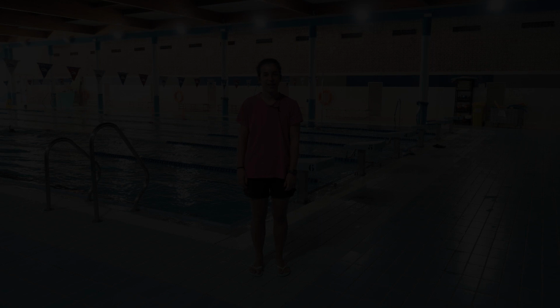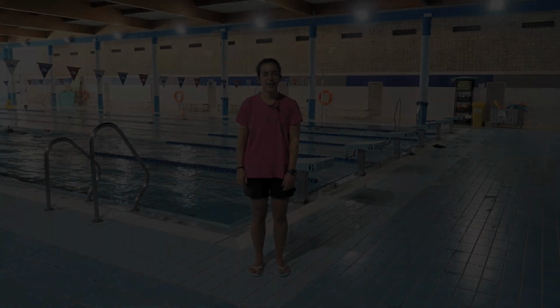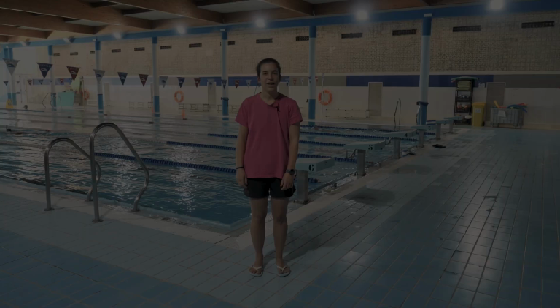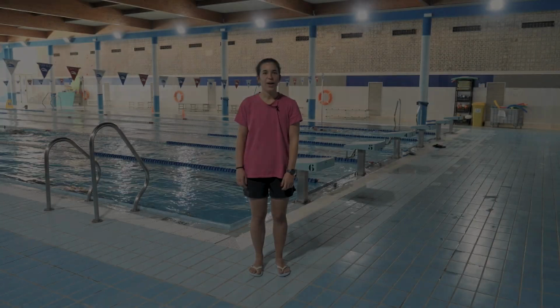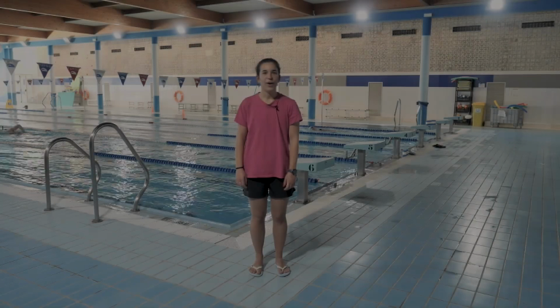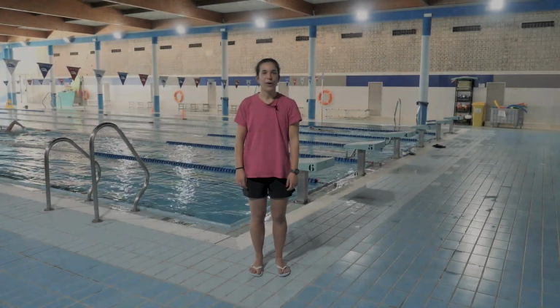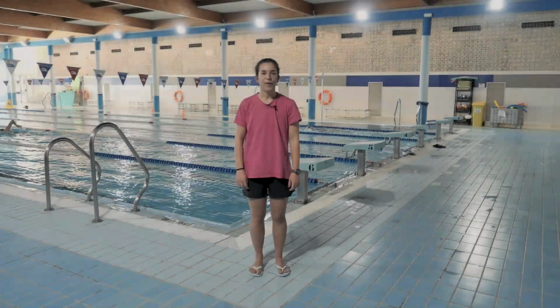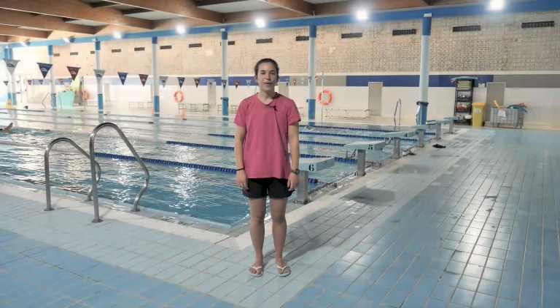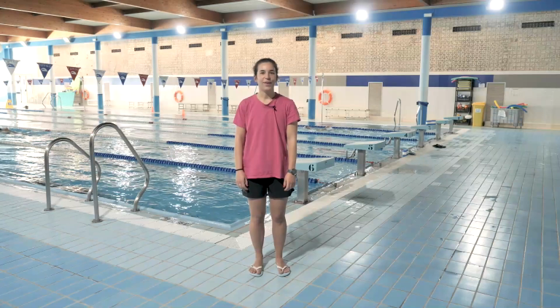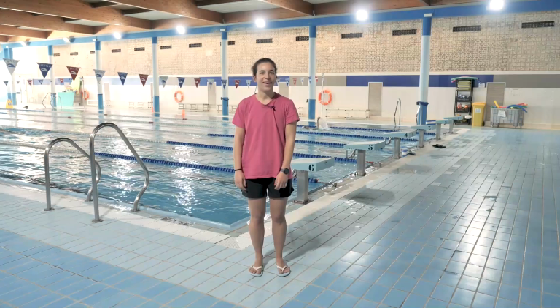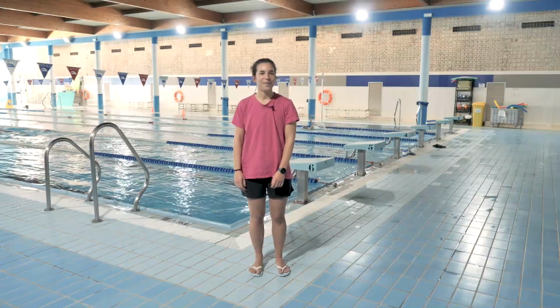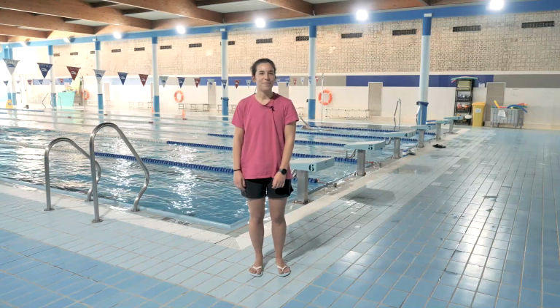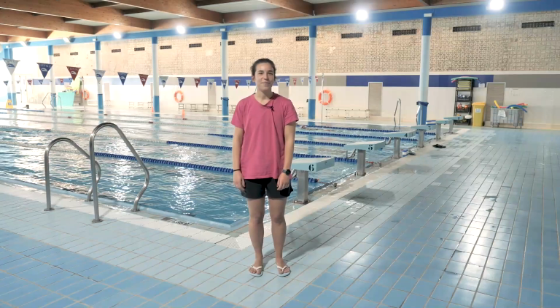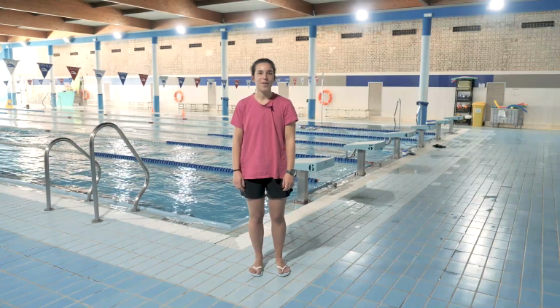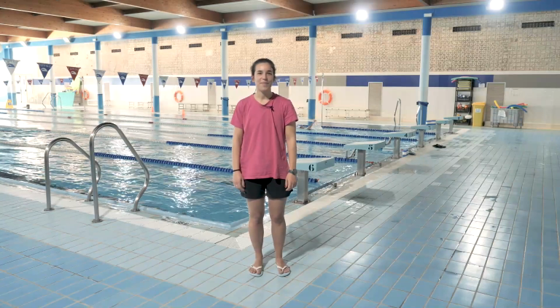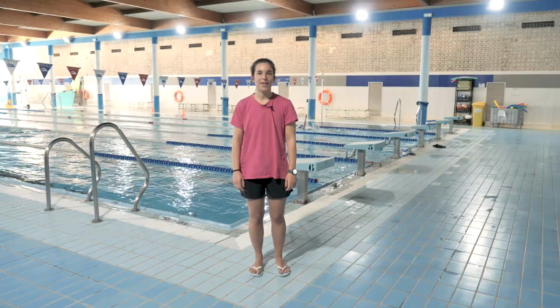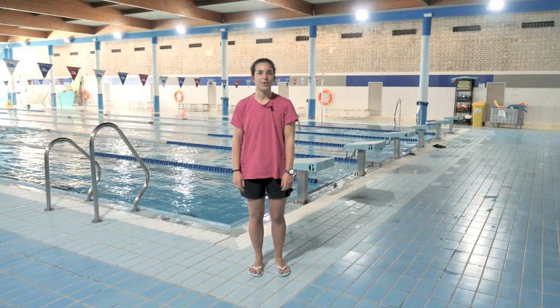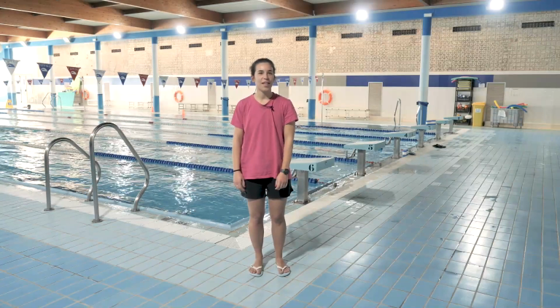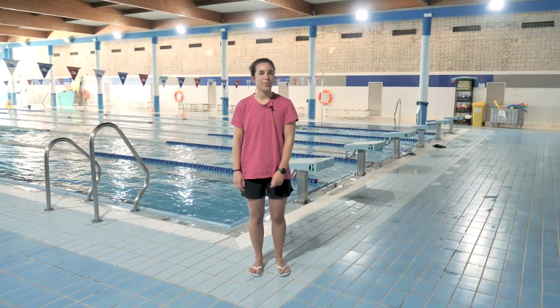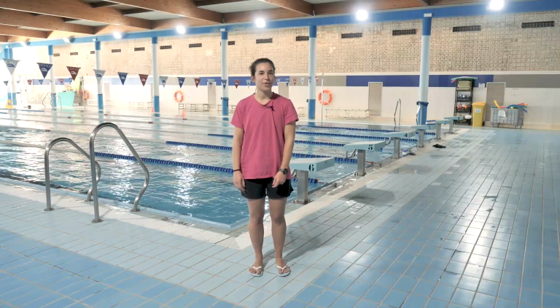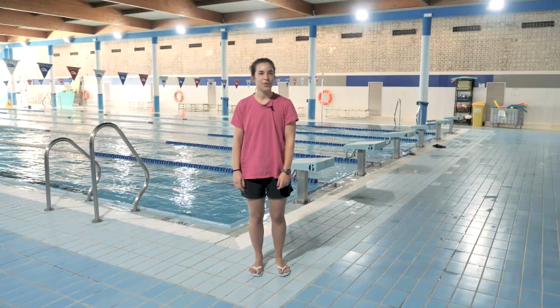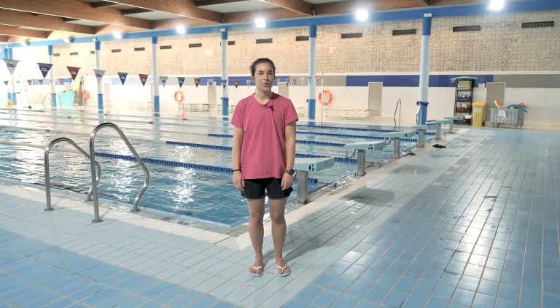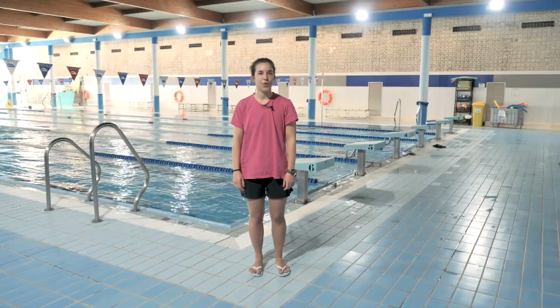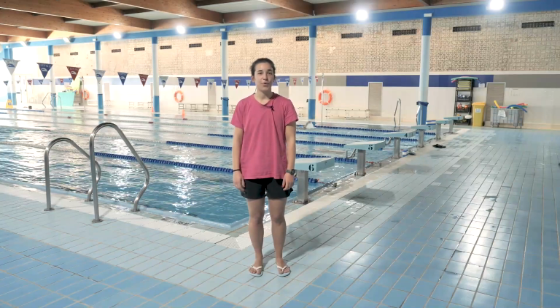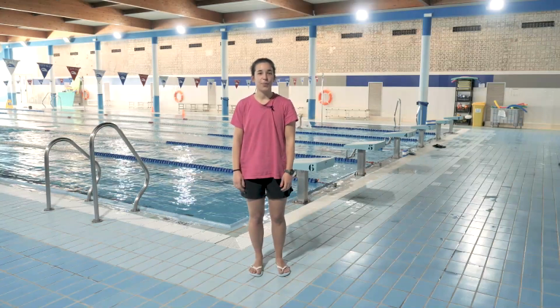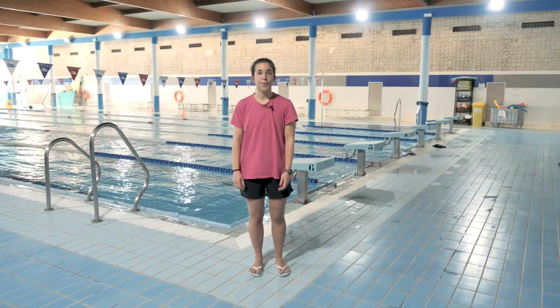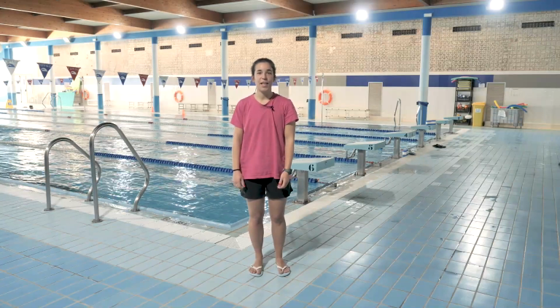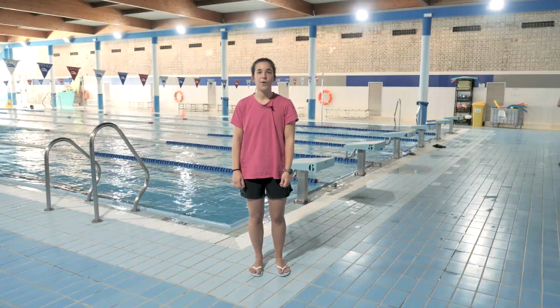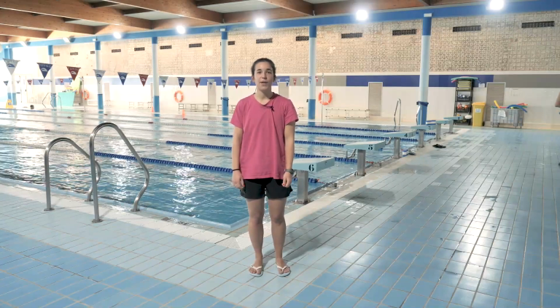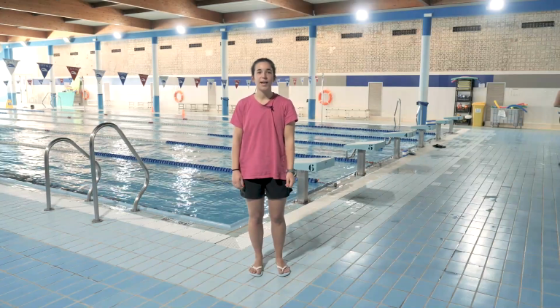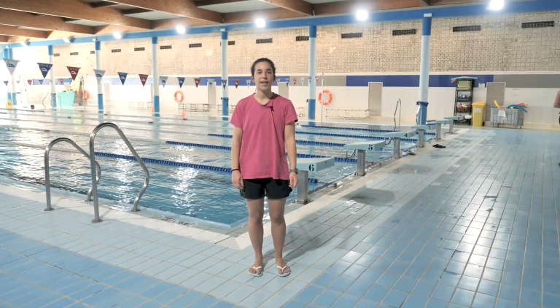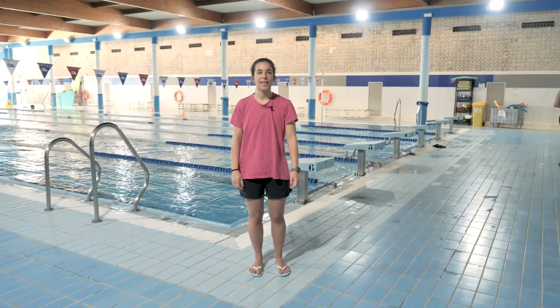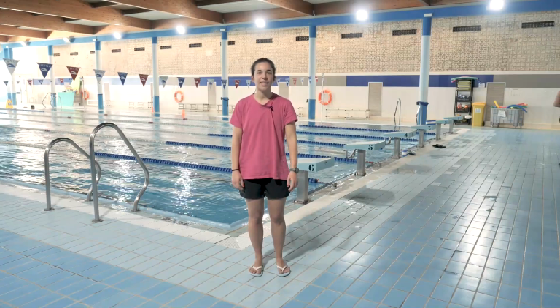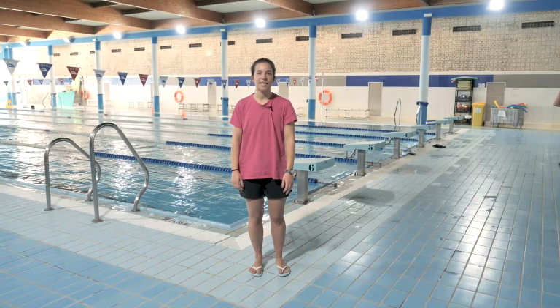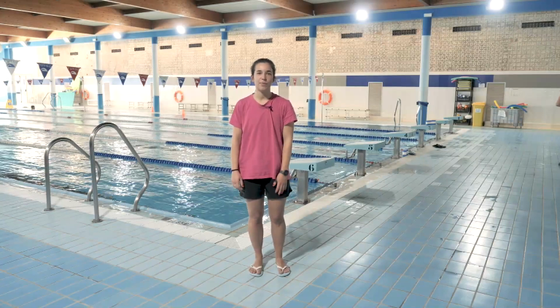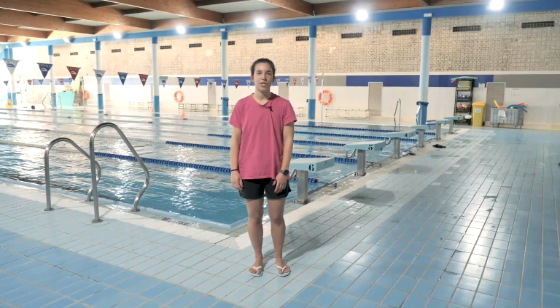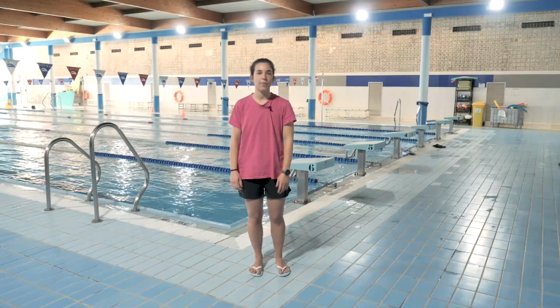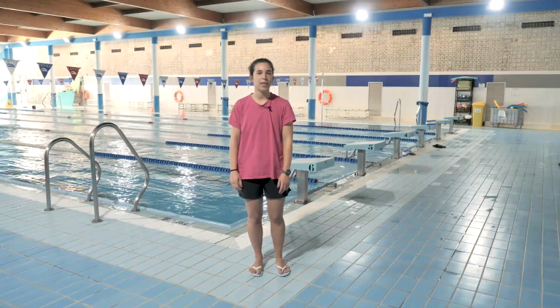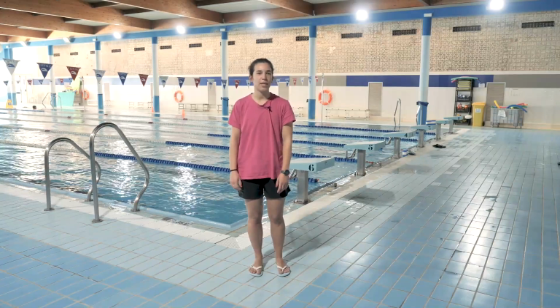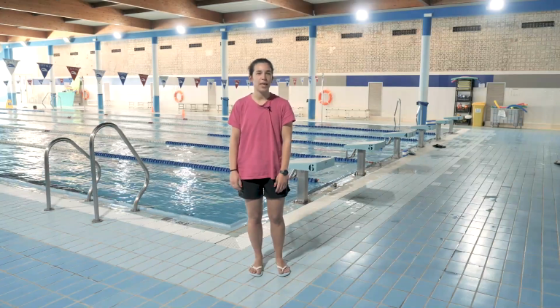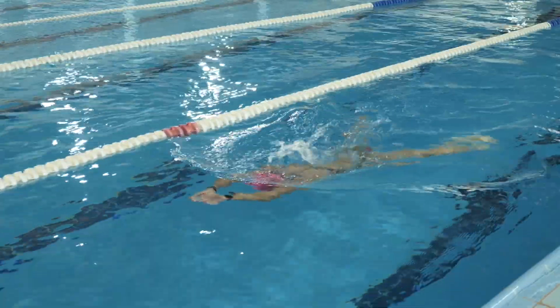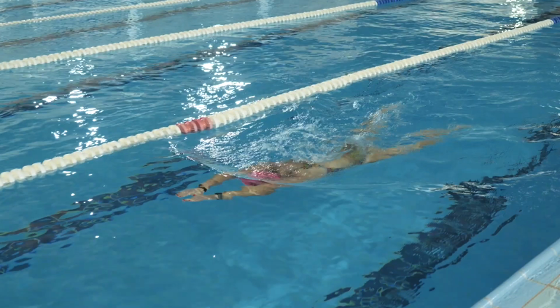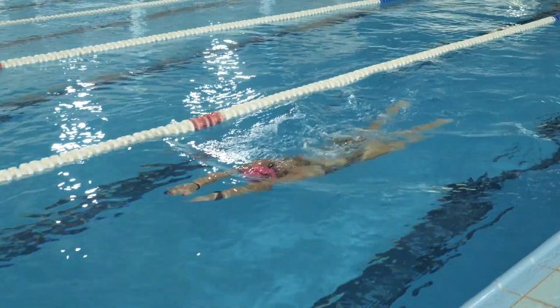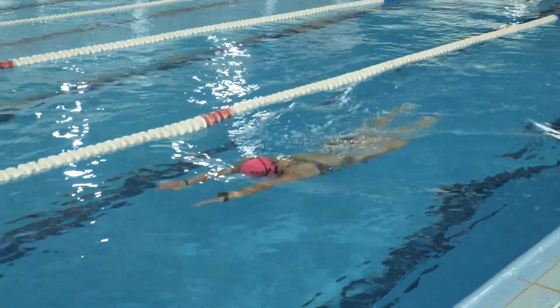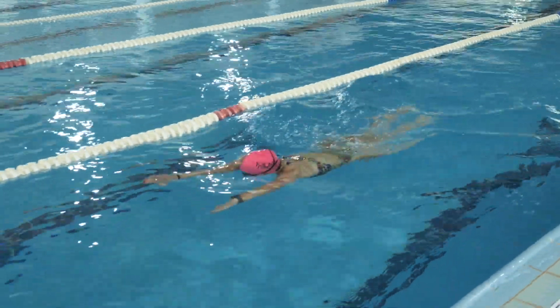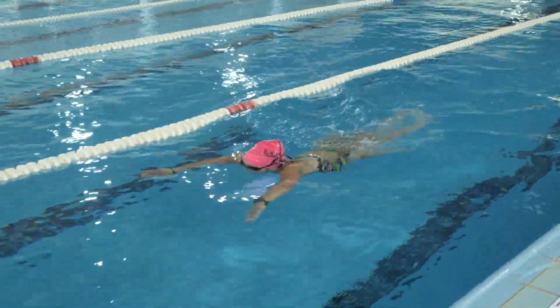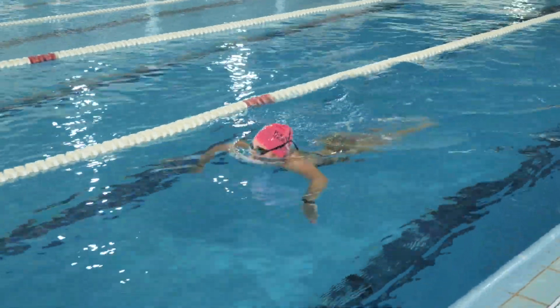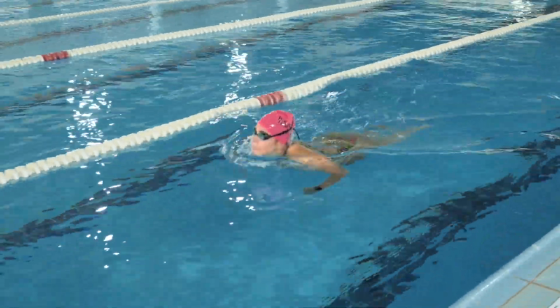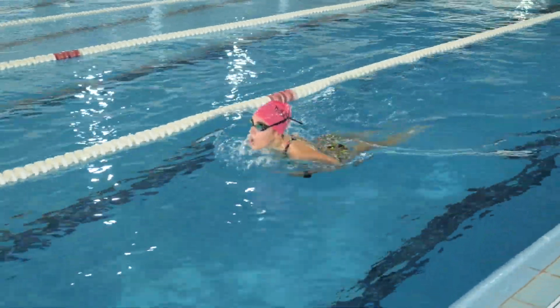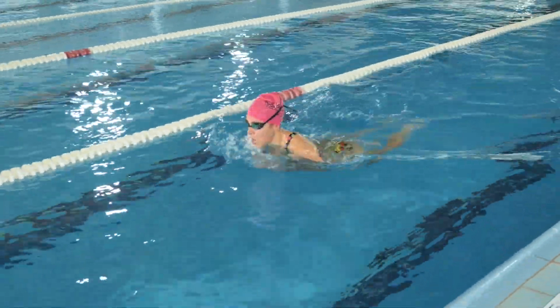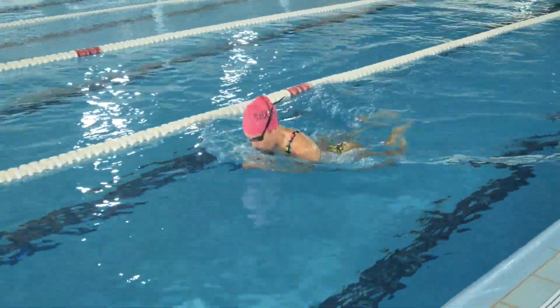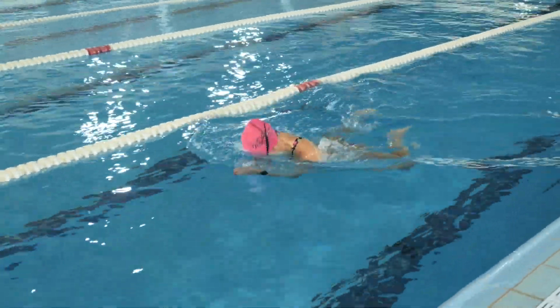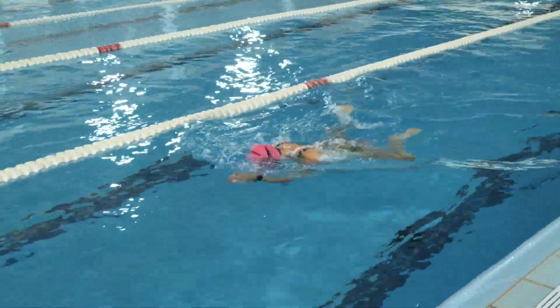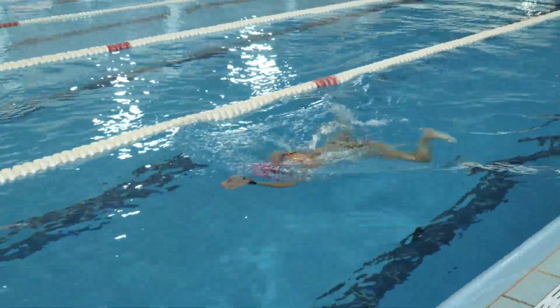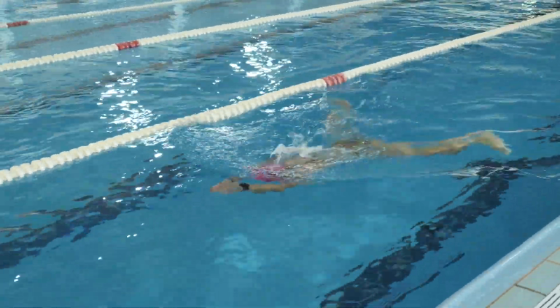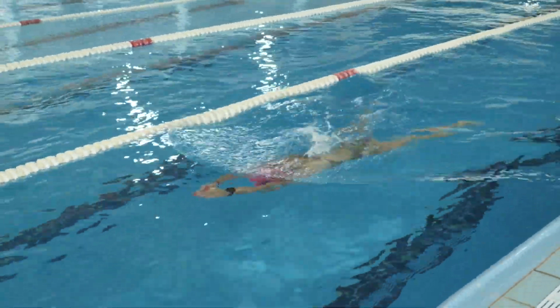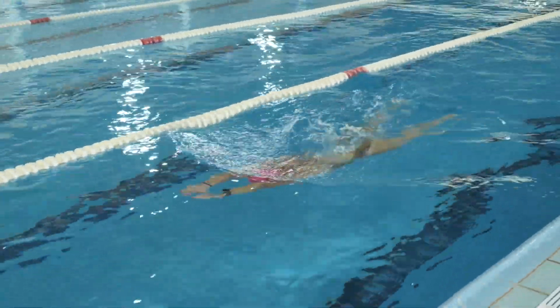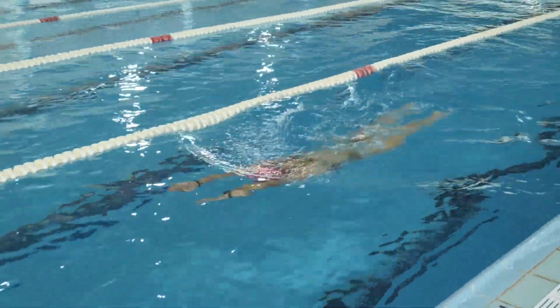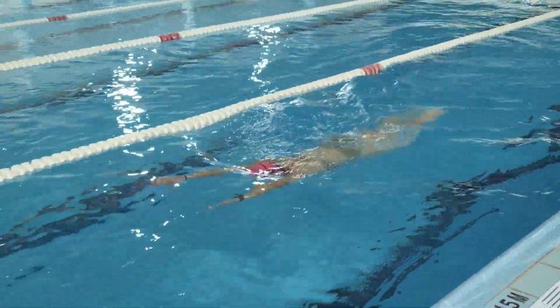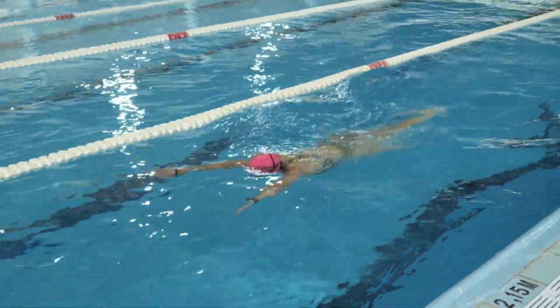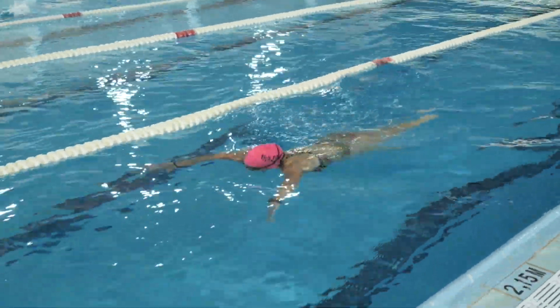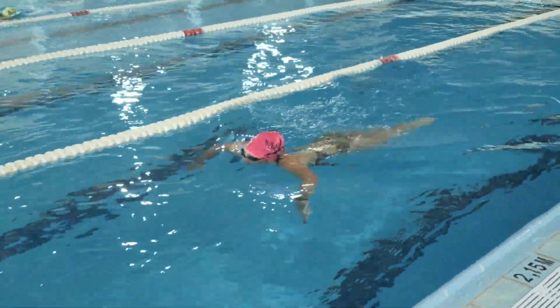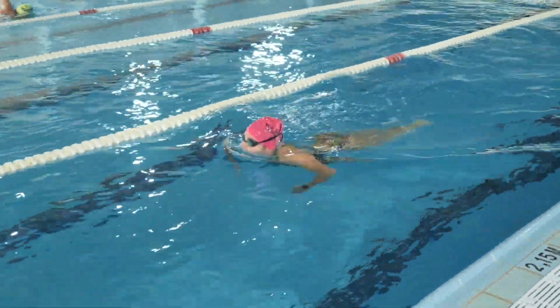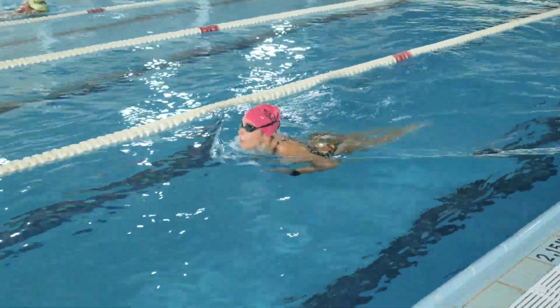Hello and welcome back to When How To. Today we will learn how to do the breaststroke.